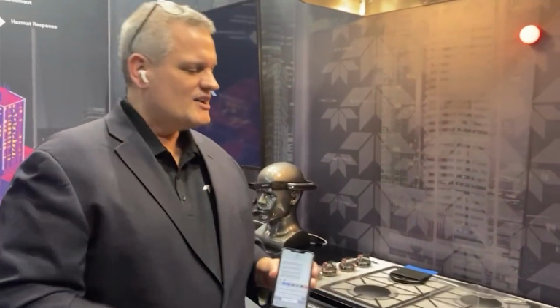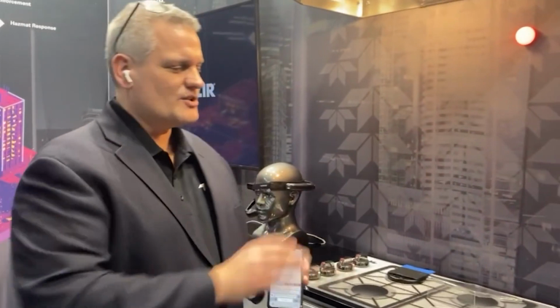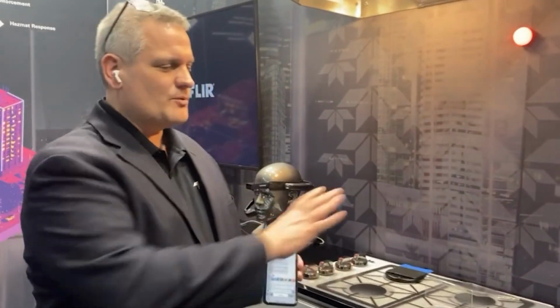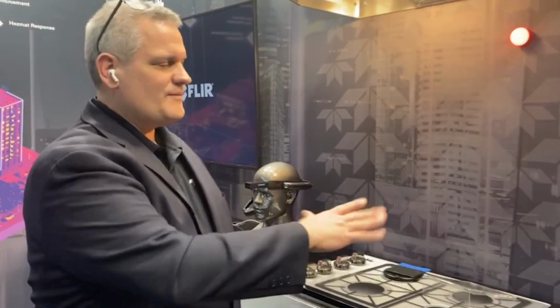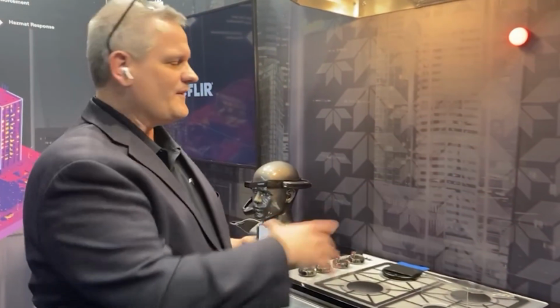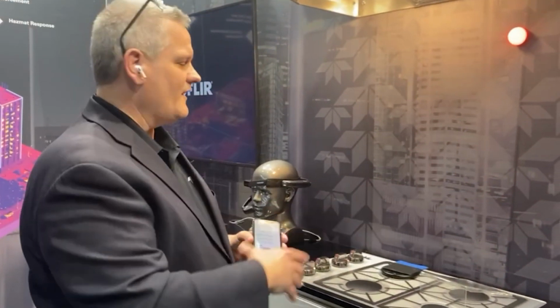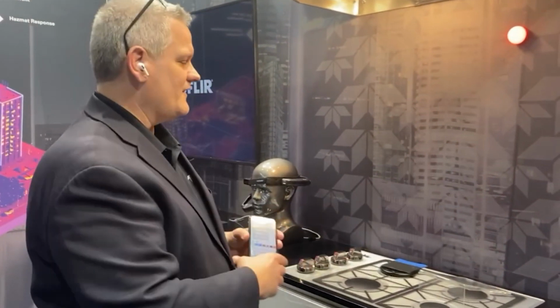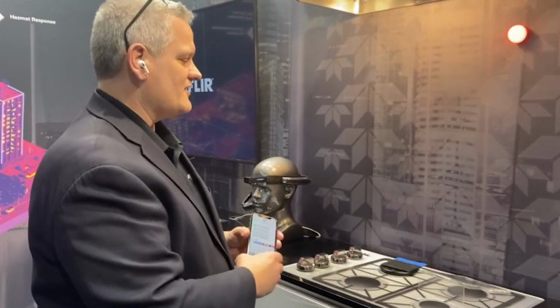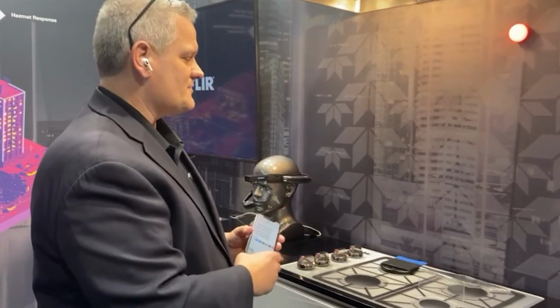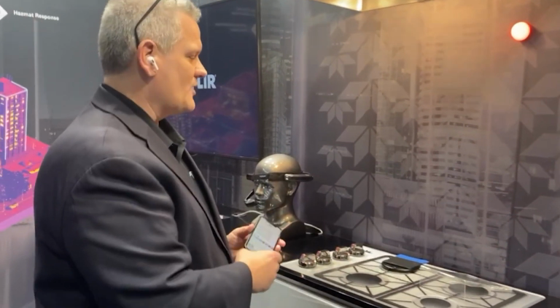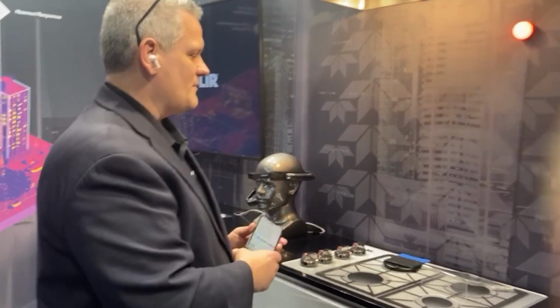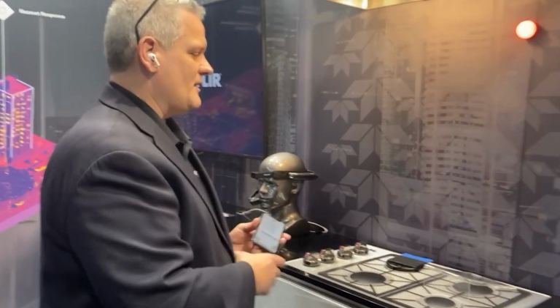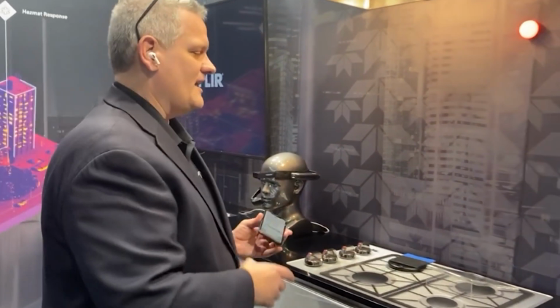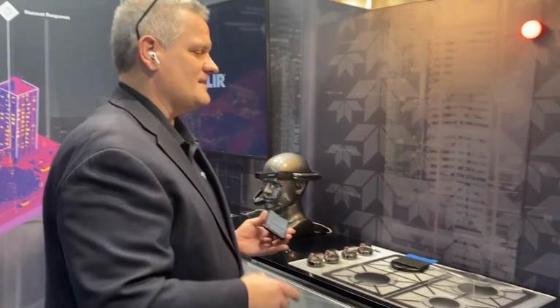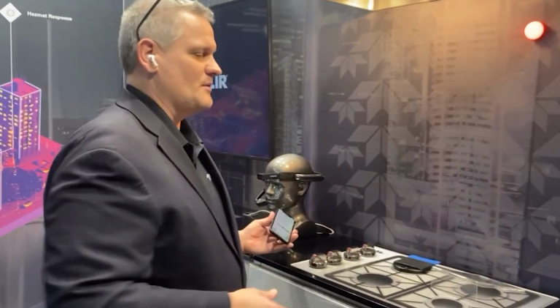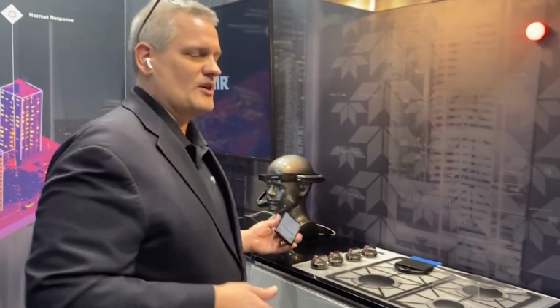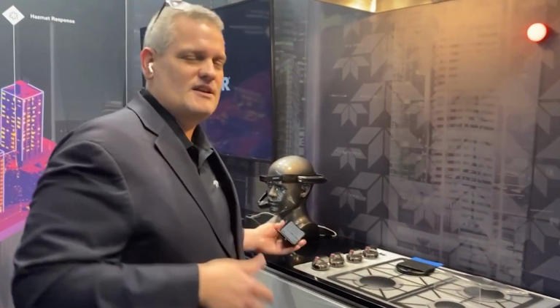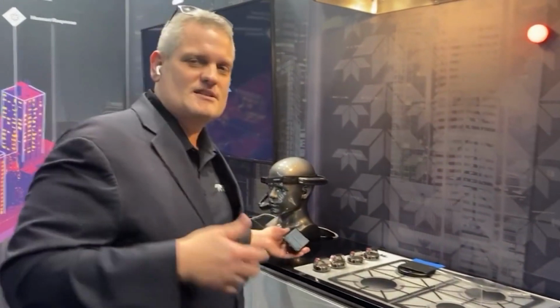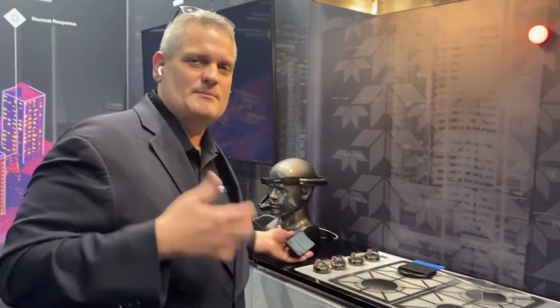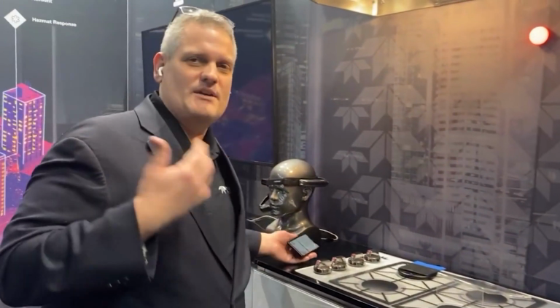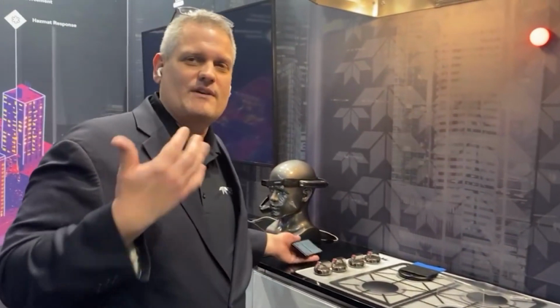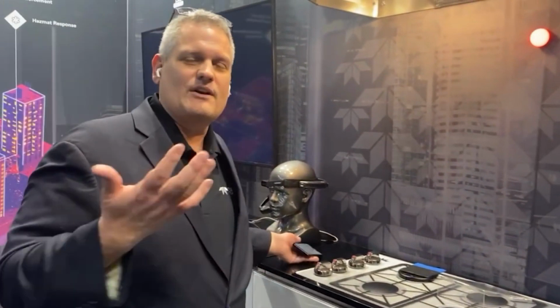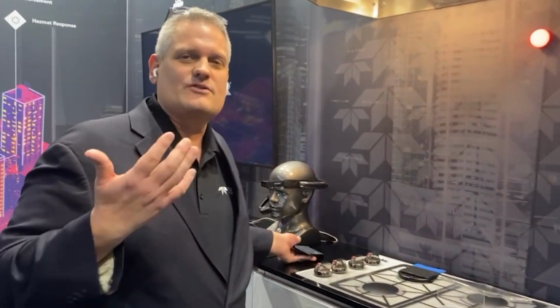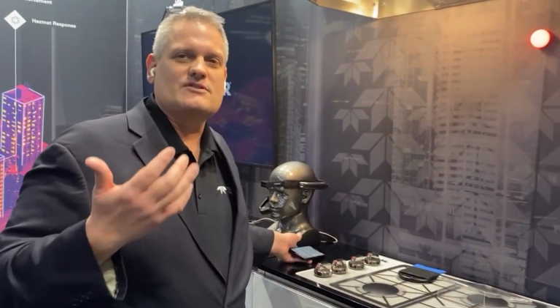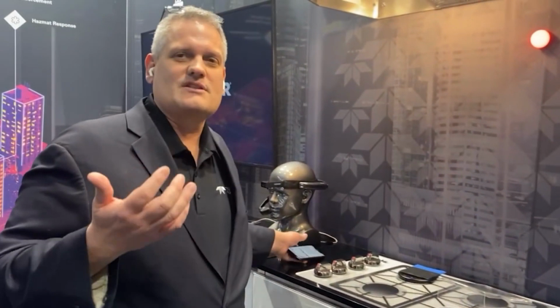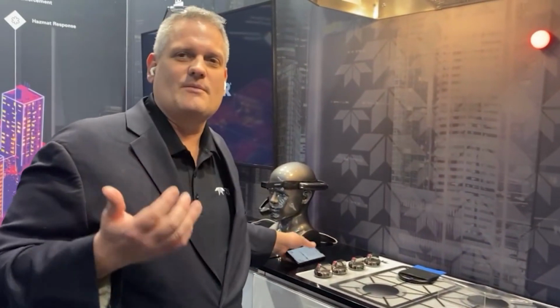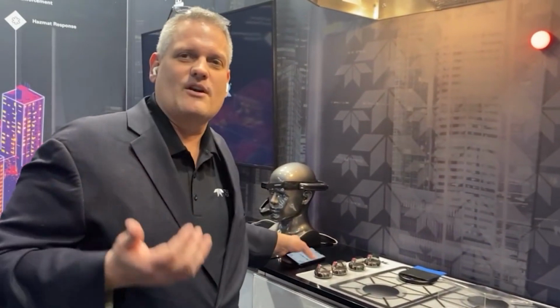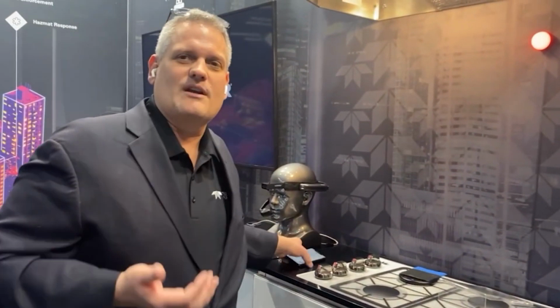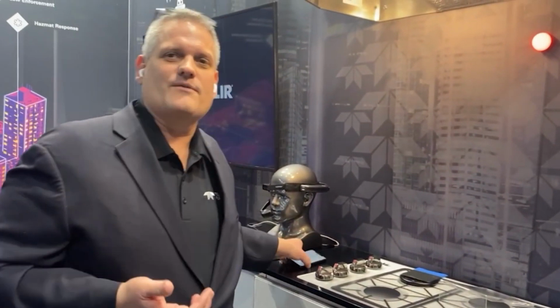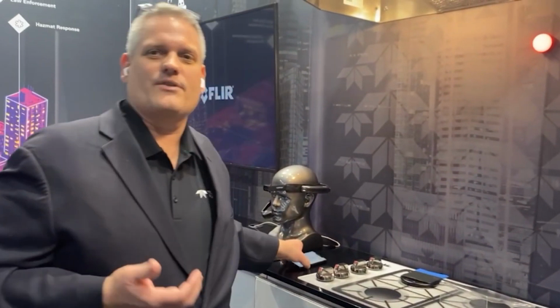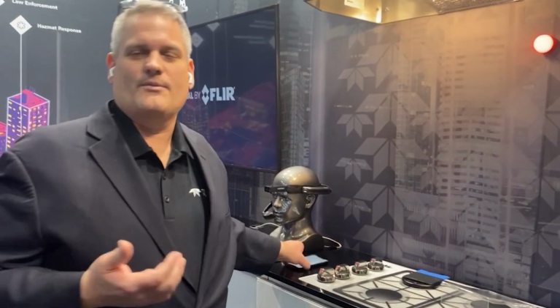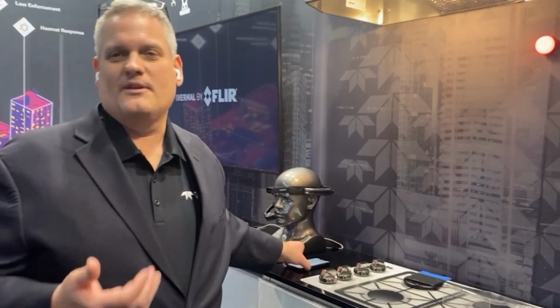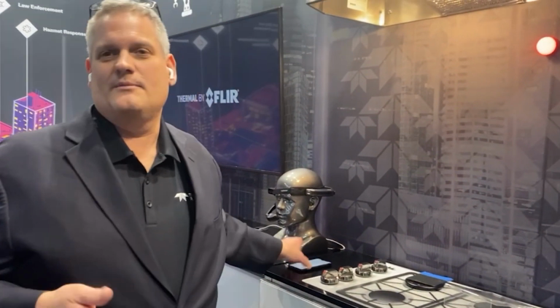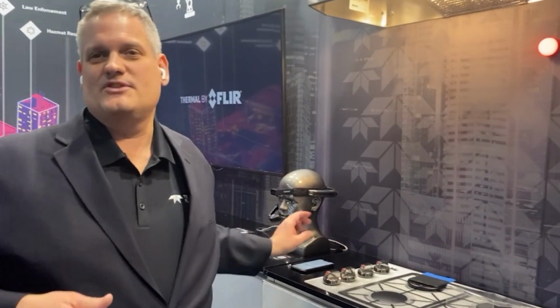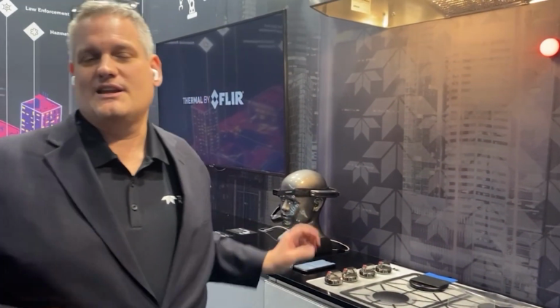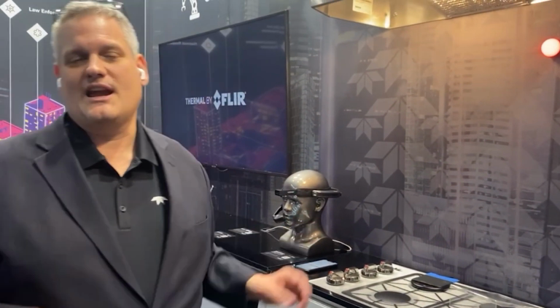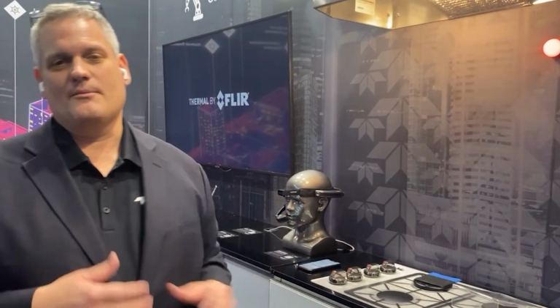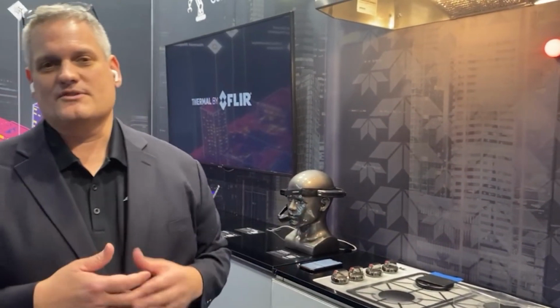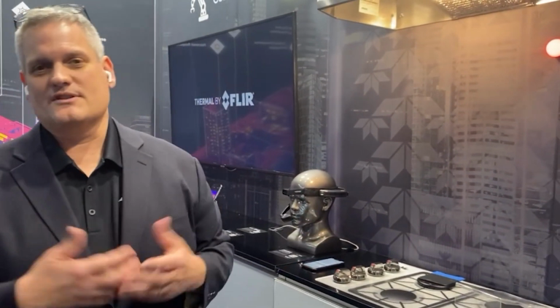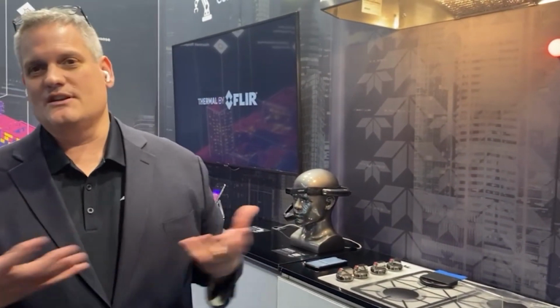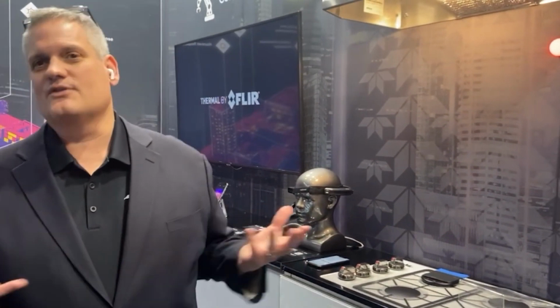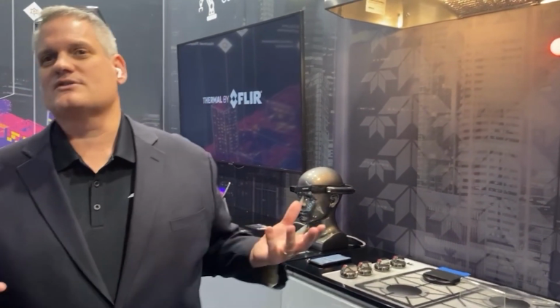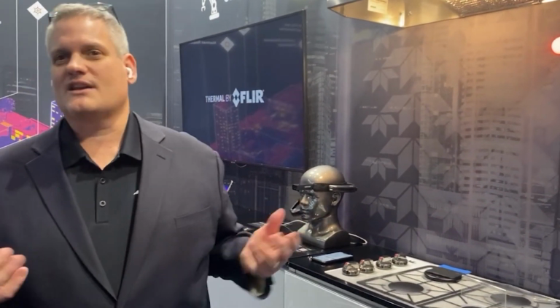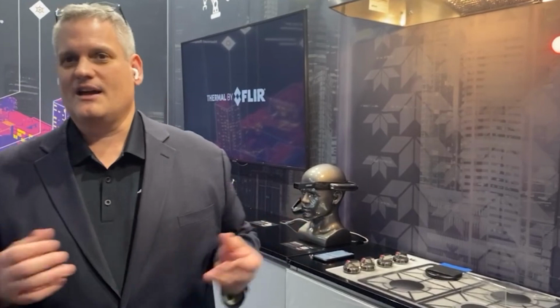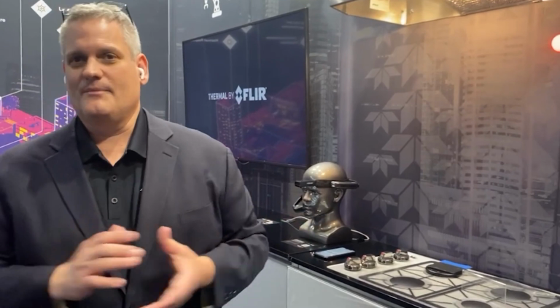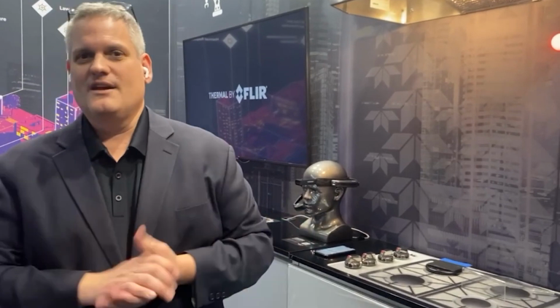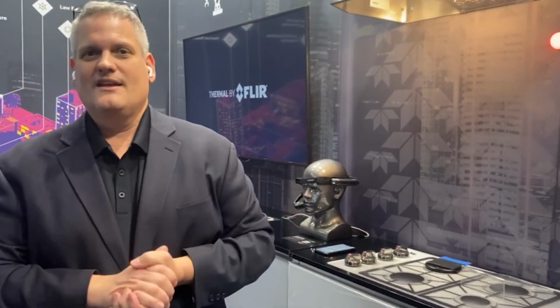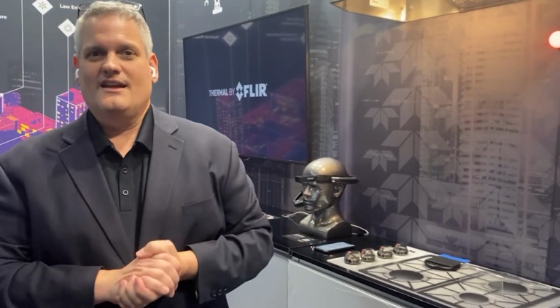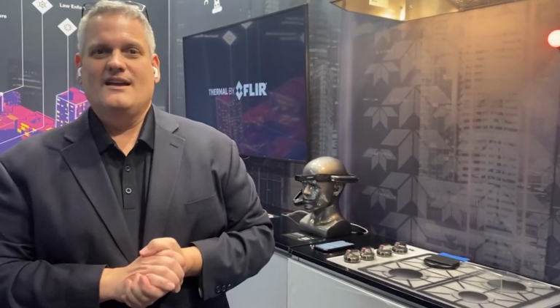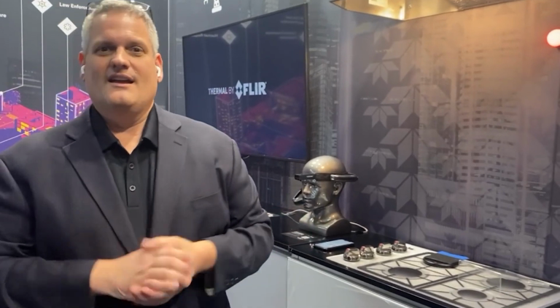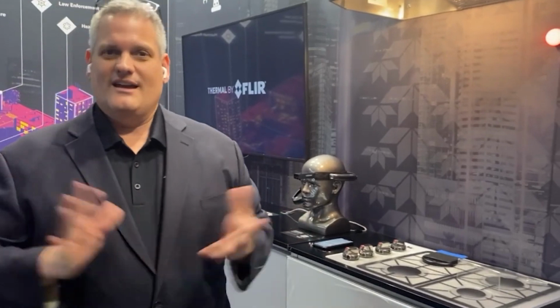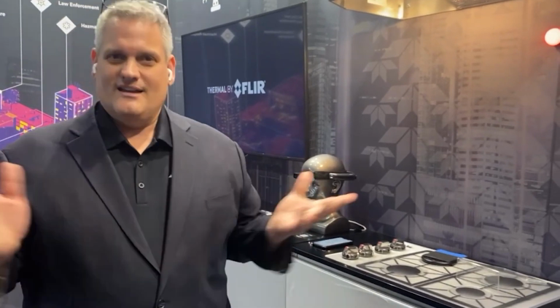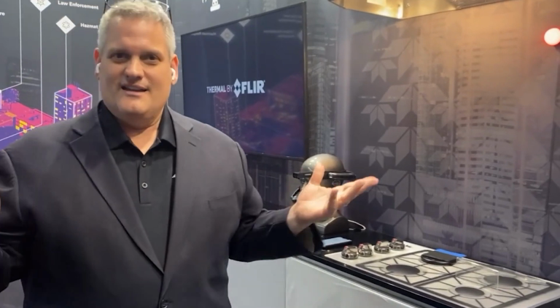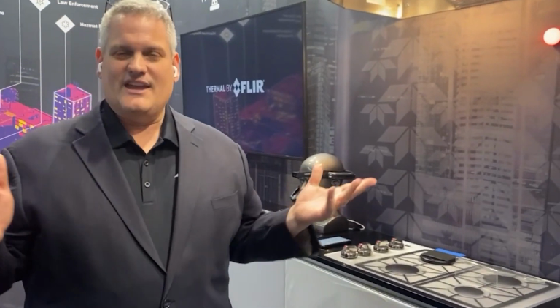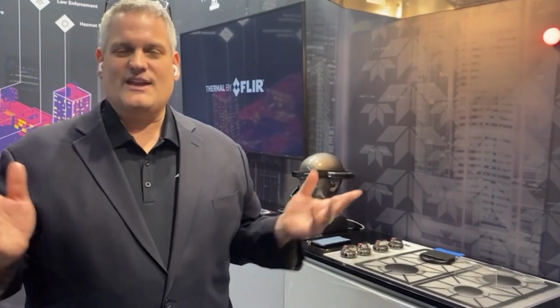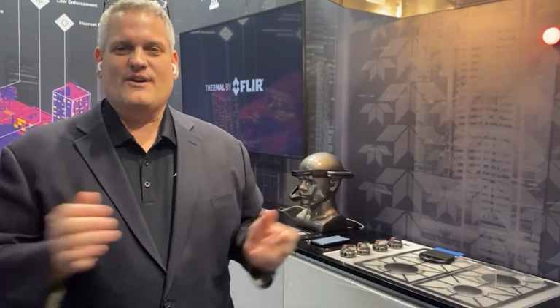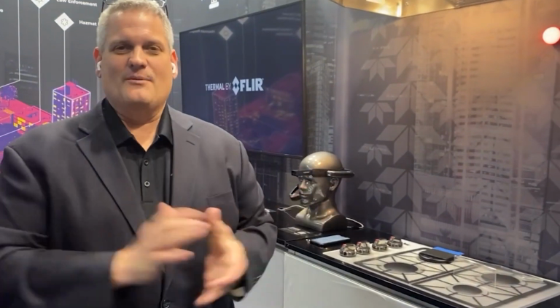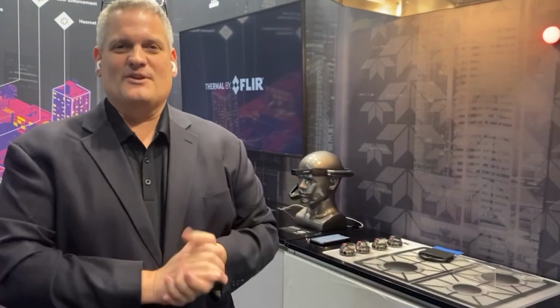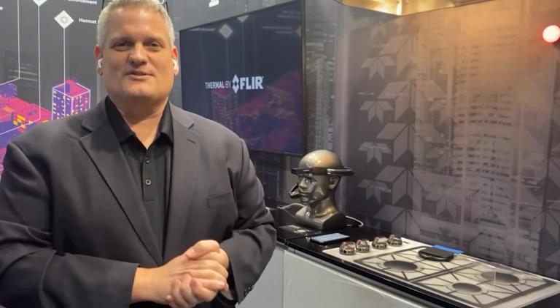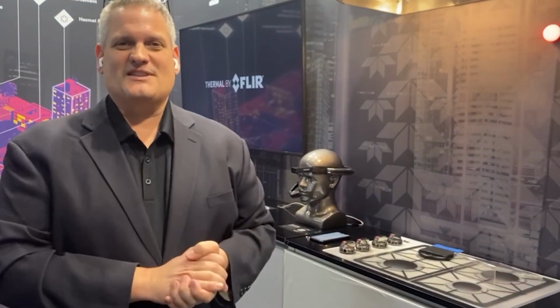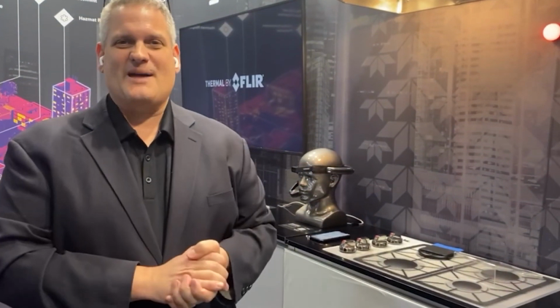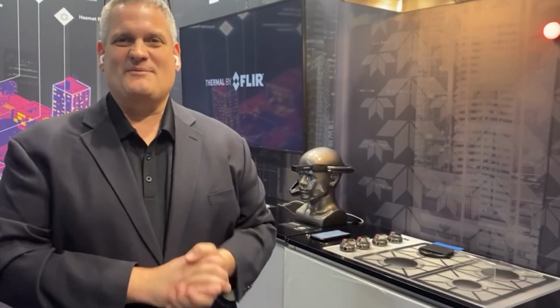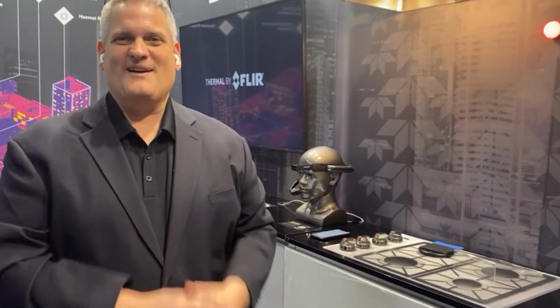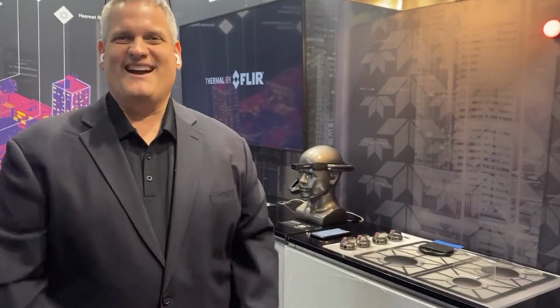We feel that the smart appliance market is going to be a very interesting market for thermal imaging cameras in the years to come. Thank you very much for stopping by.